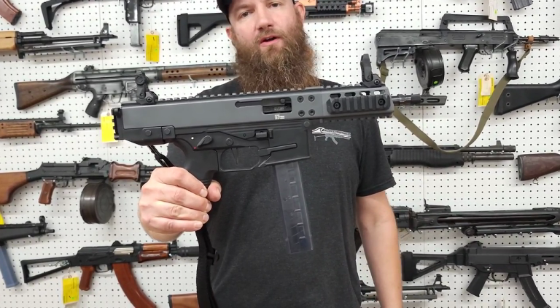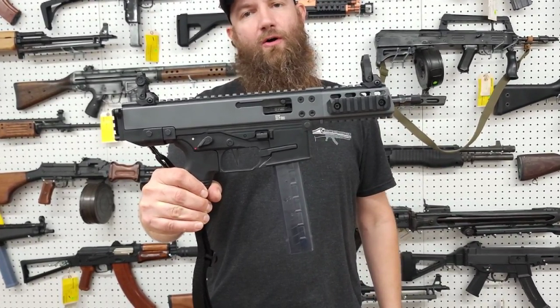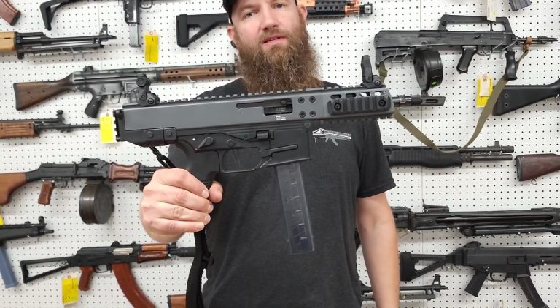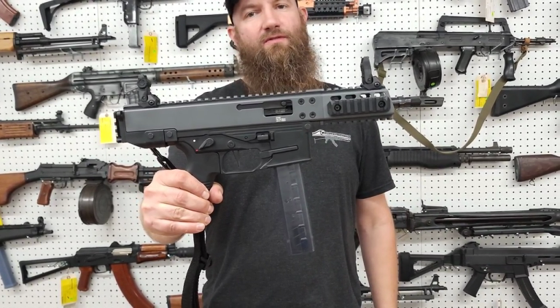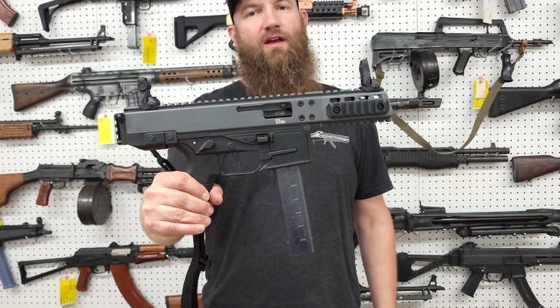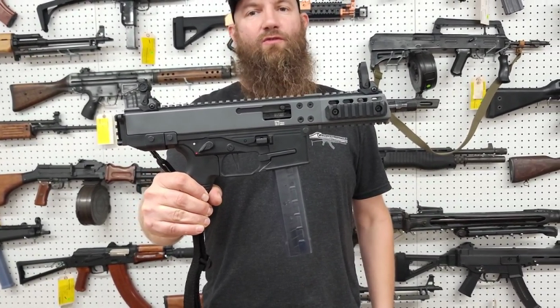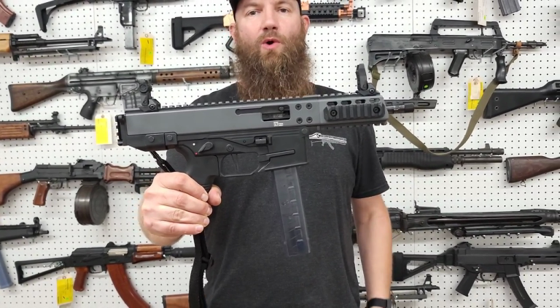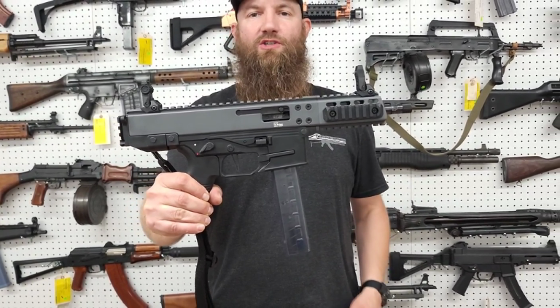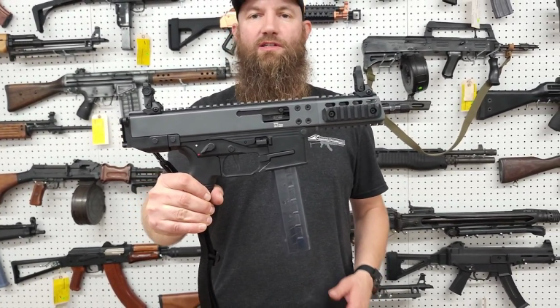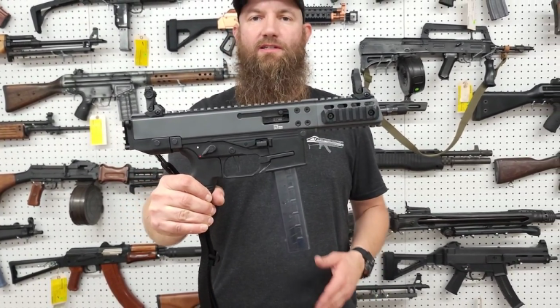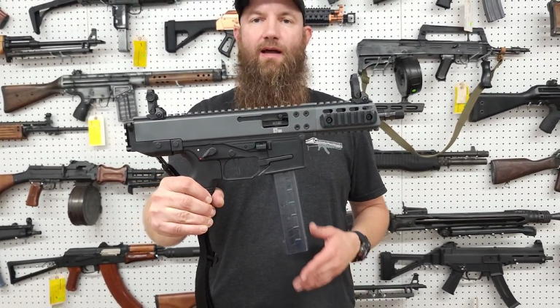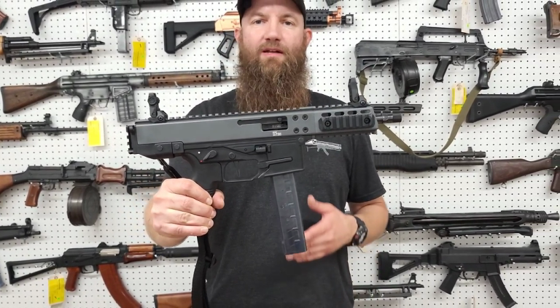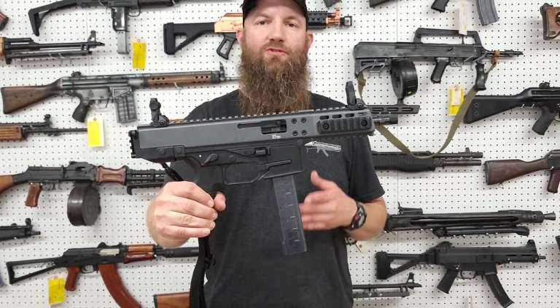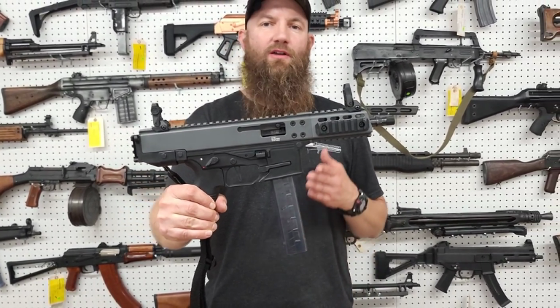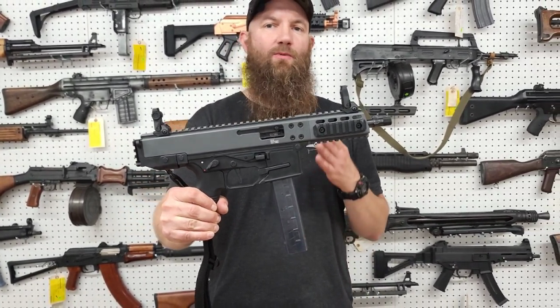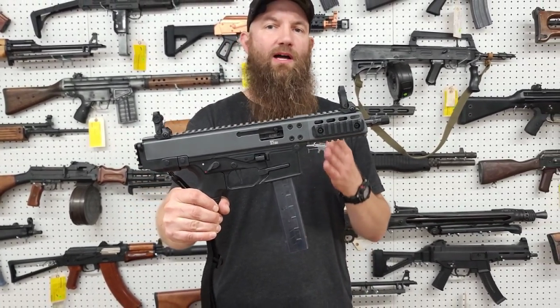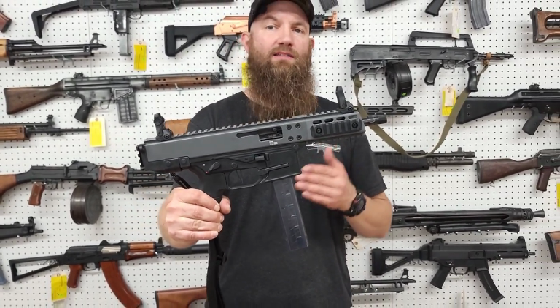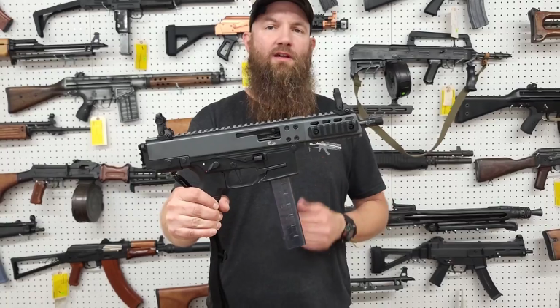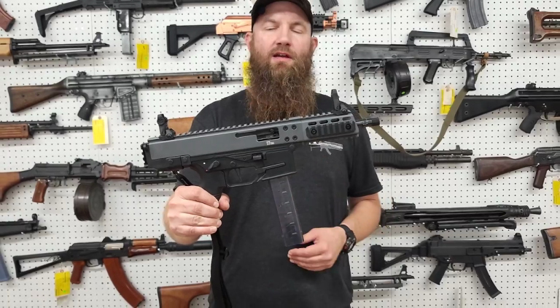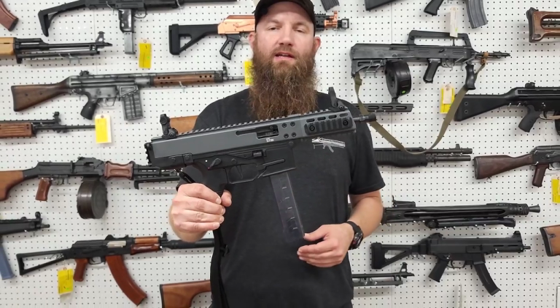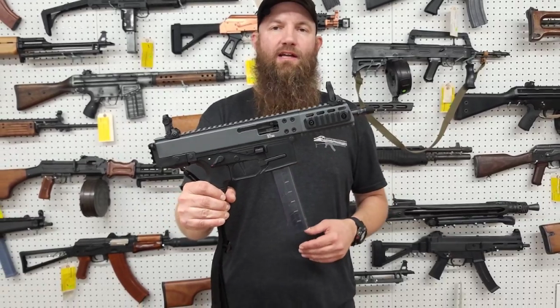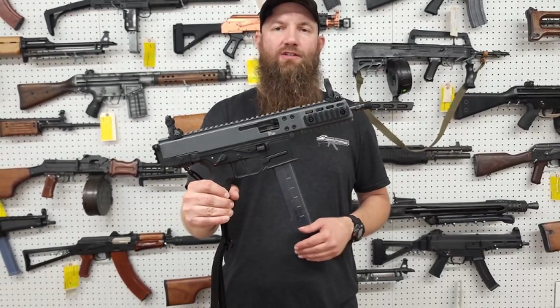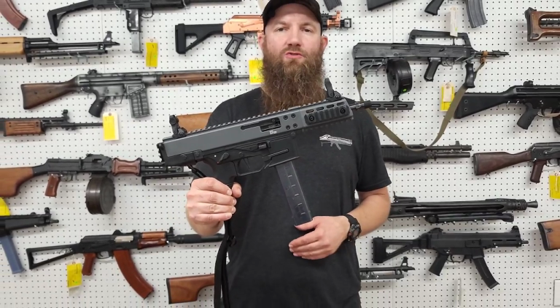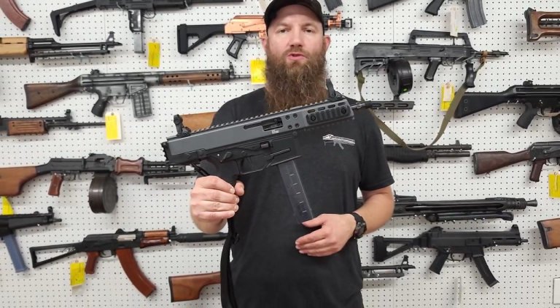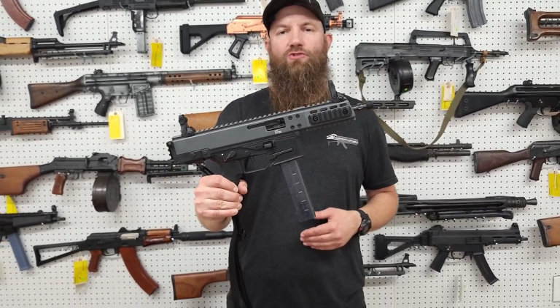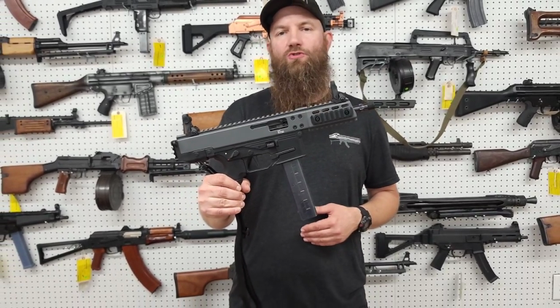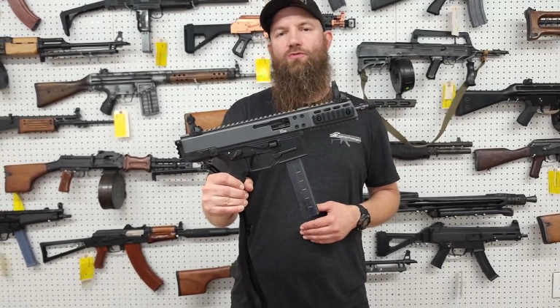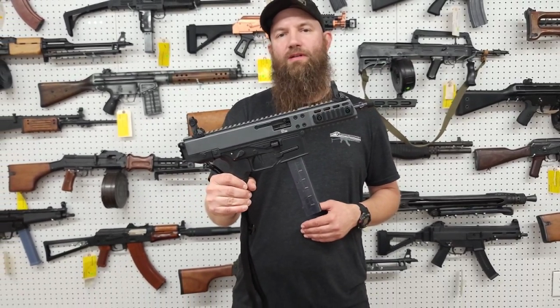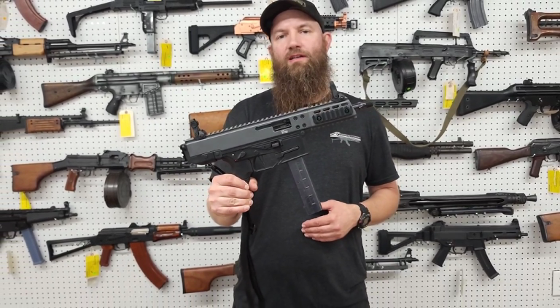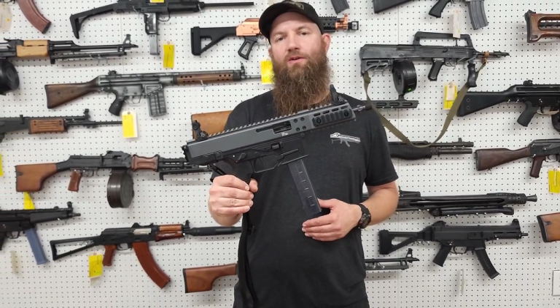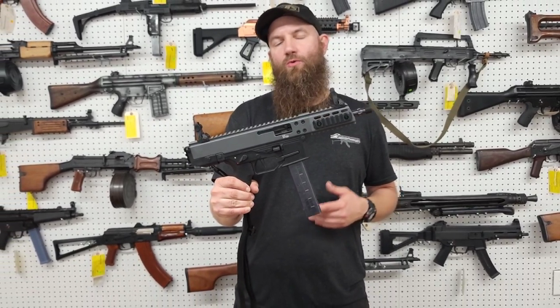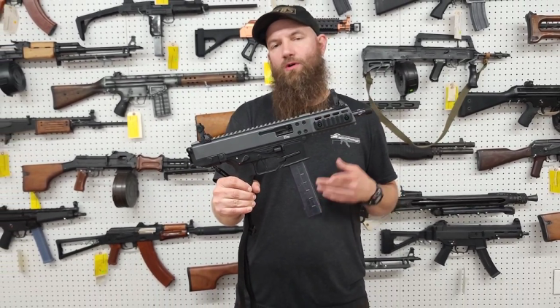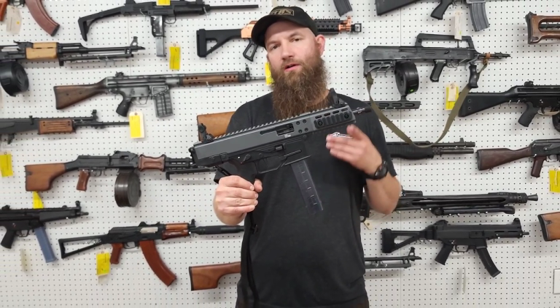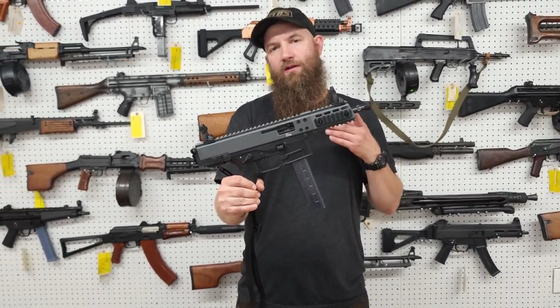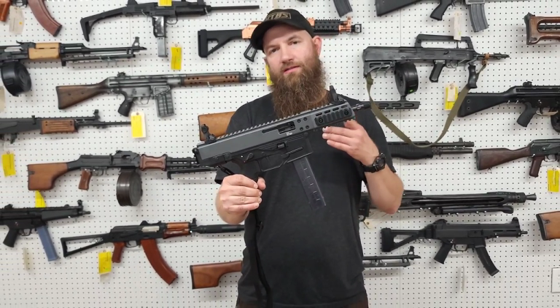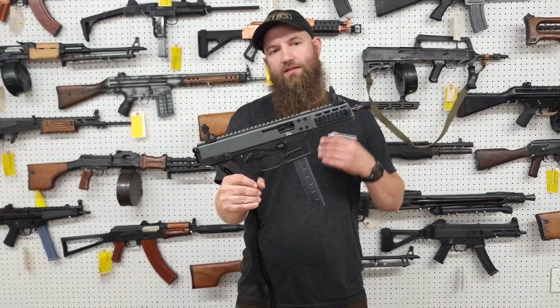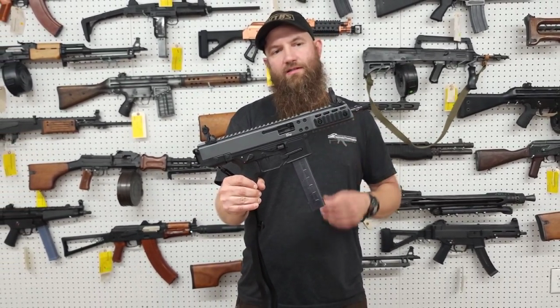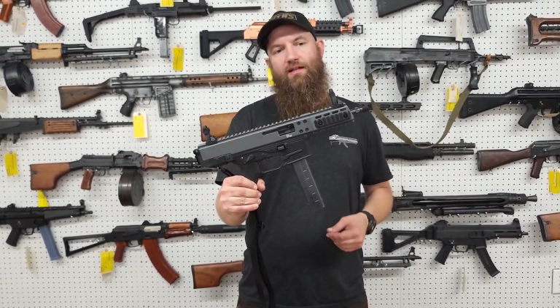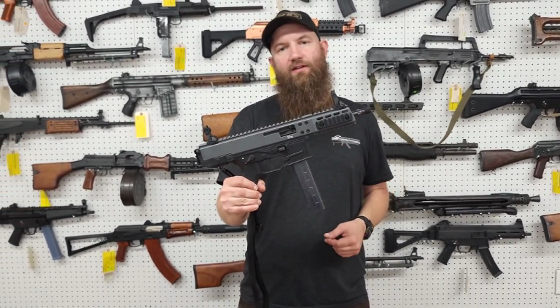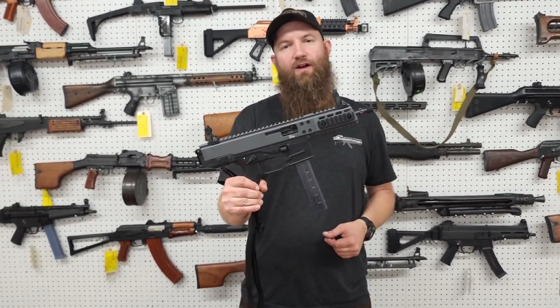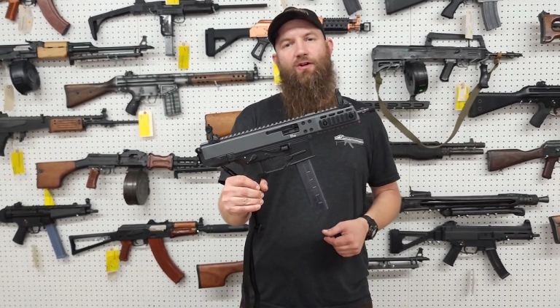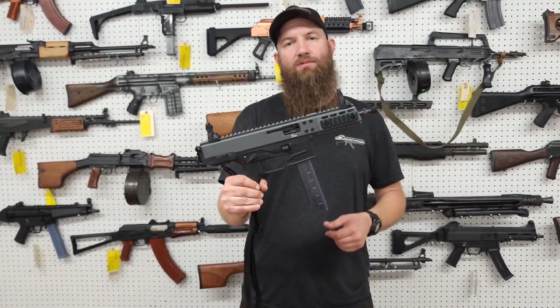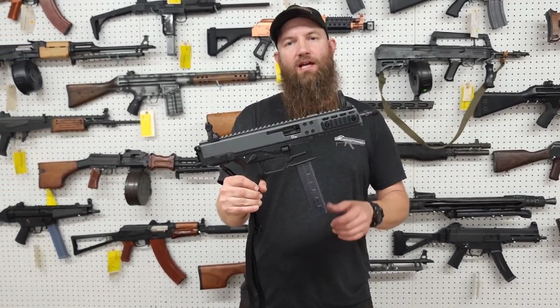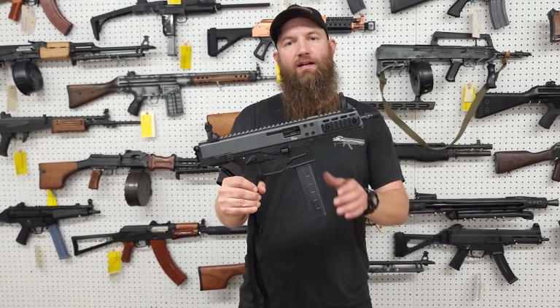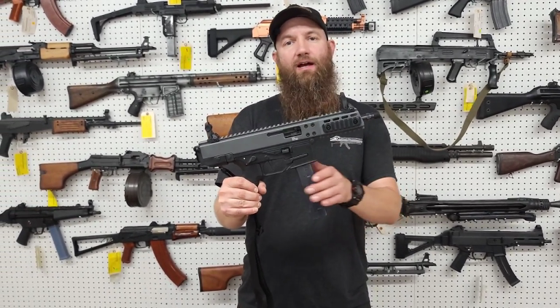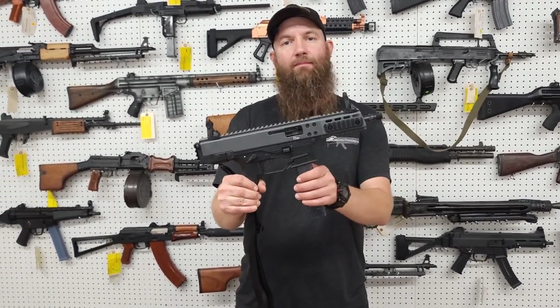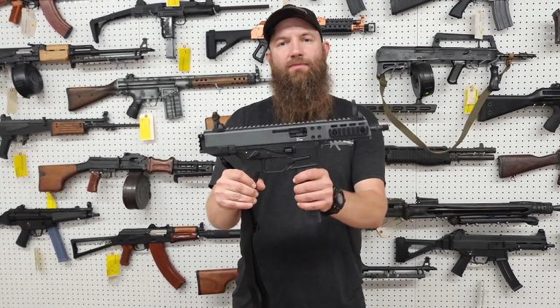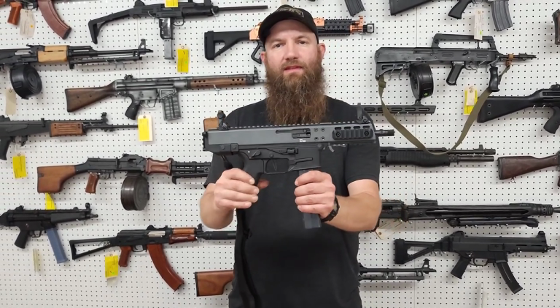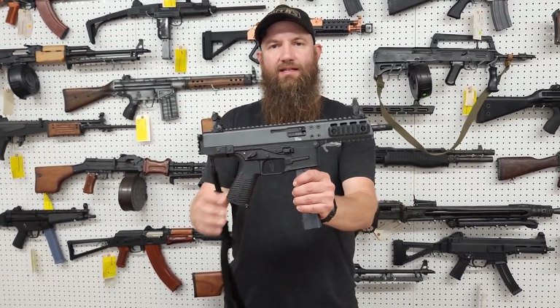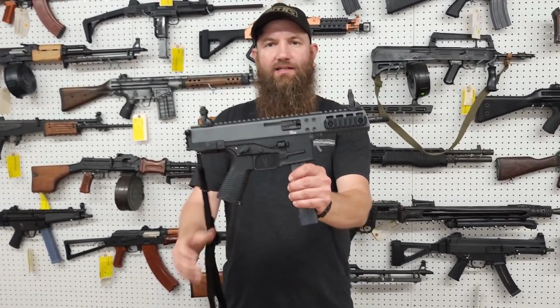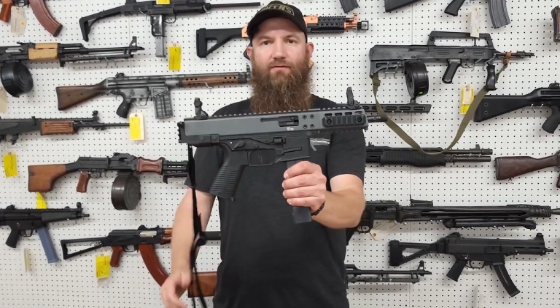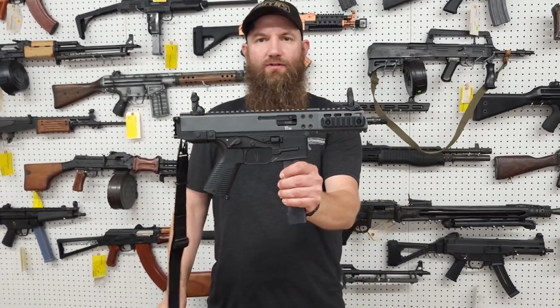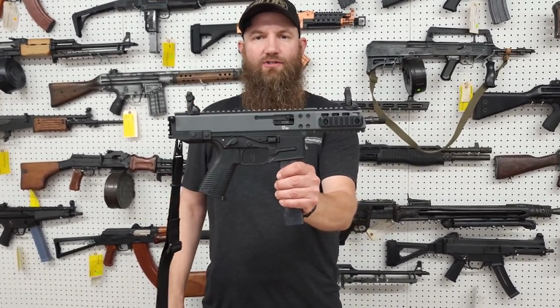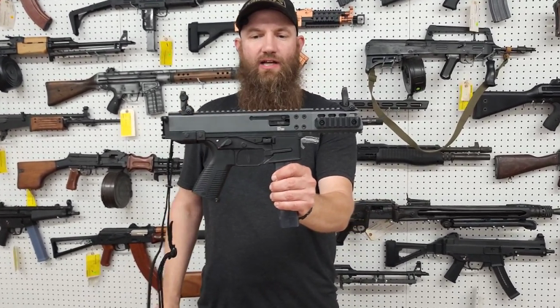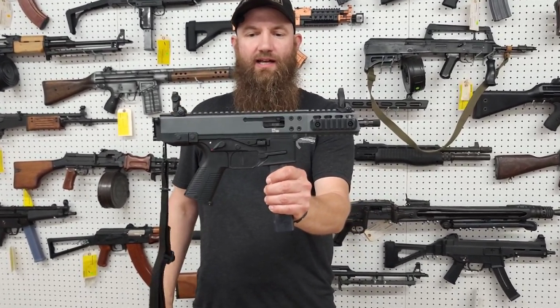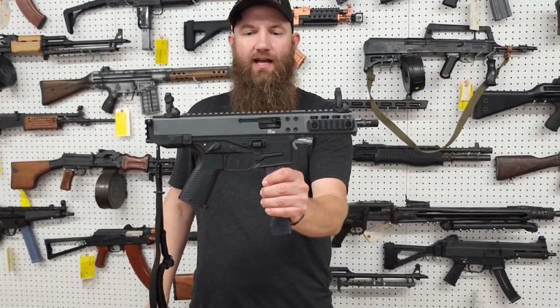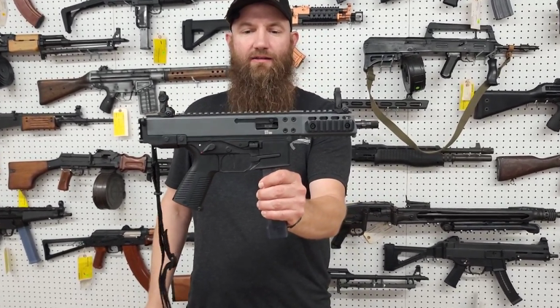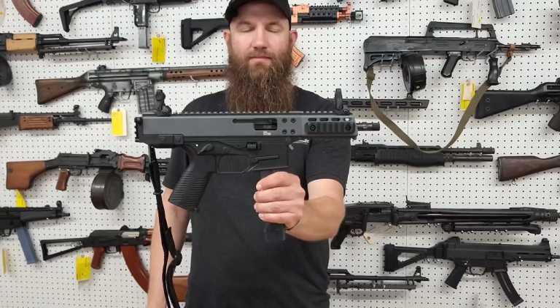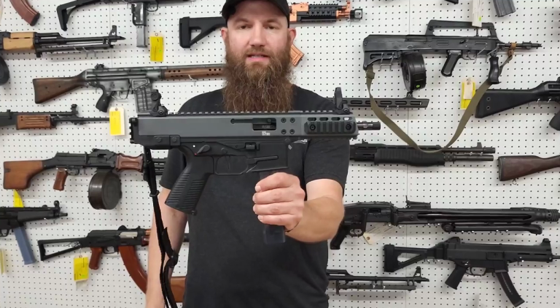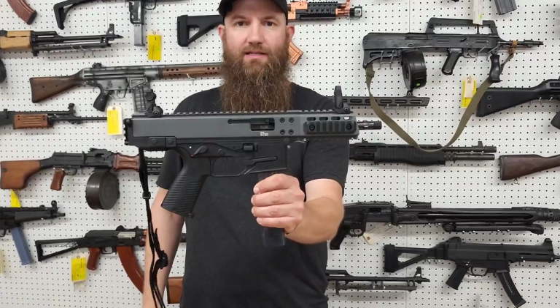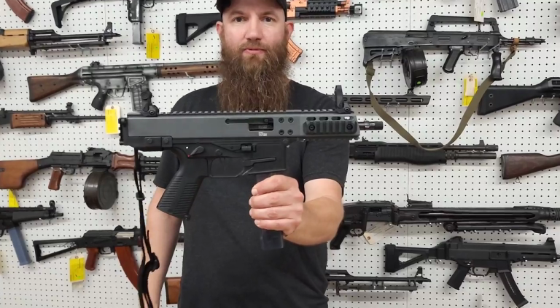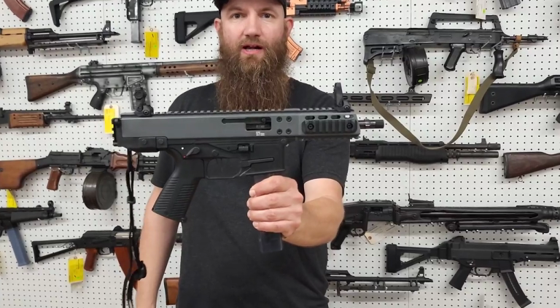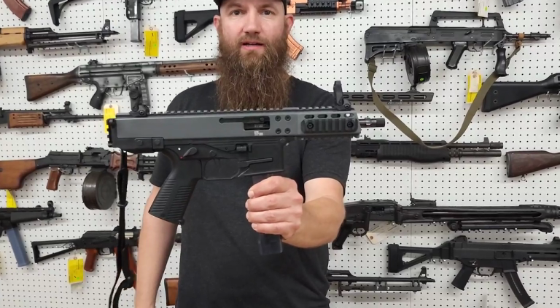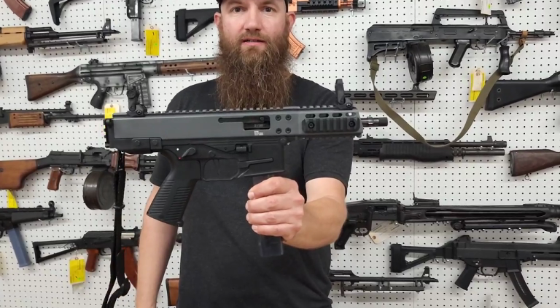If you have questions, comments, or otherwise, catch us on social media or at sales@AtlanticFirearms.com. Thanks again for checking out the B&T product.